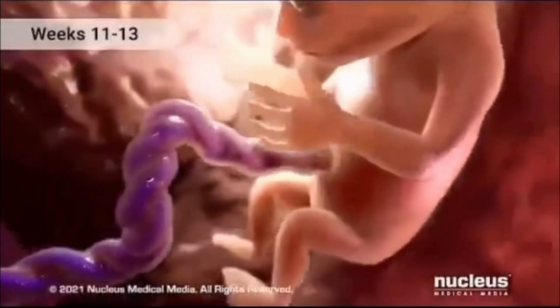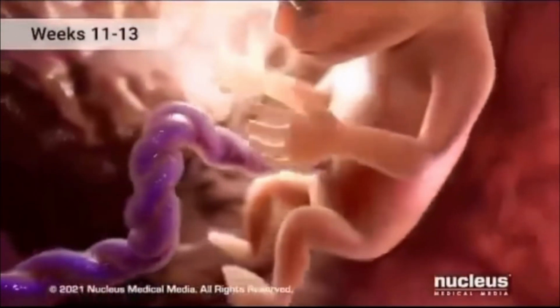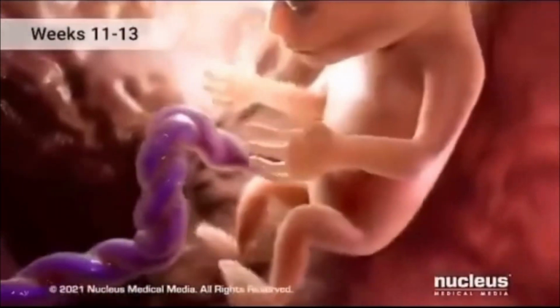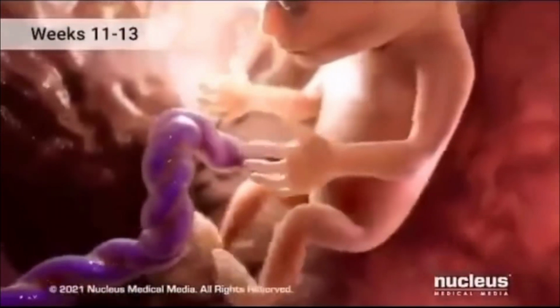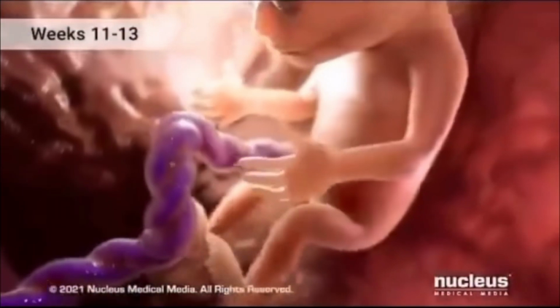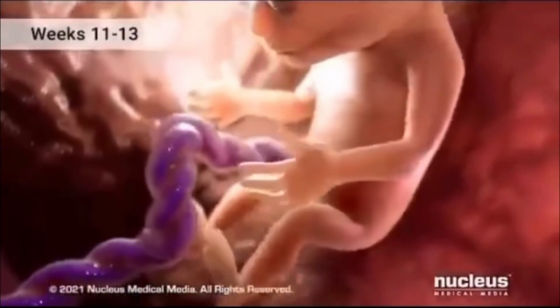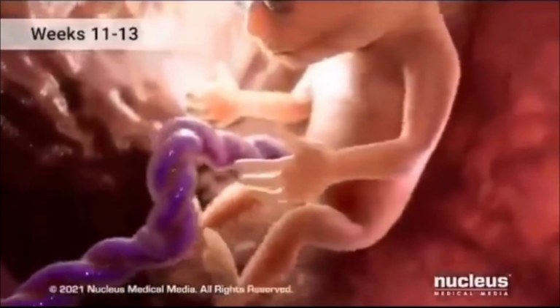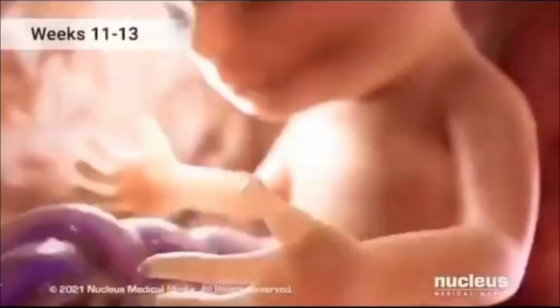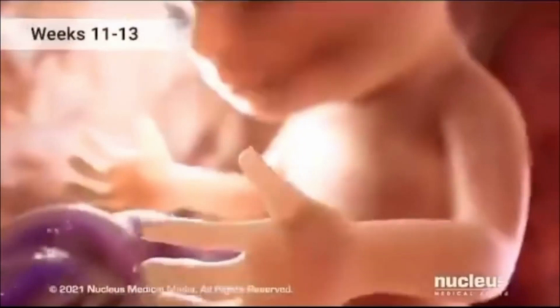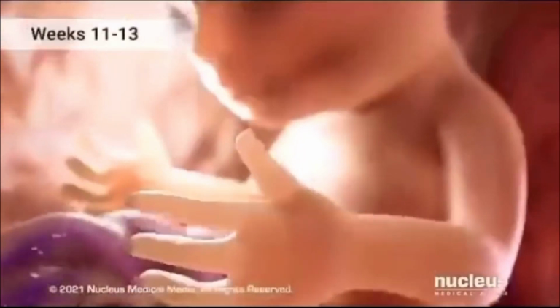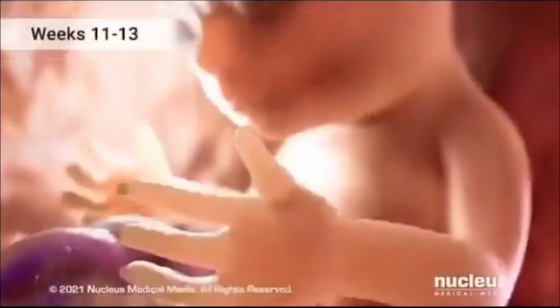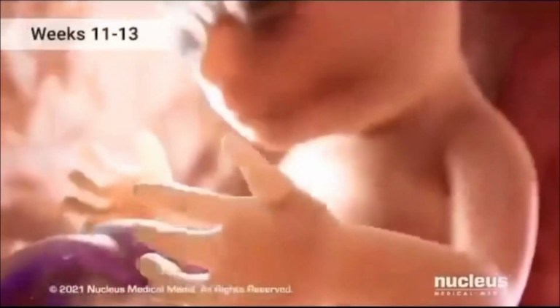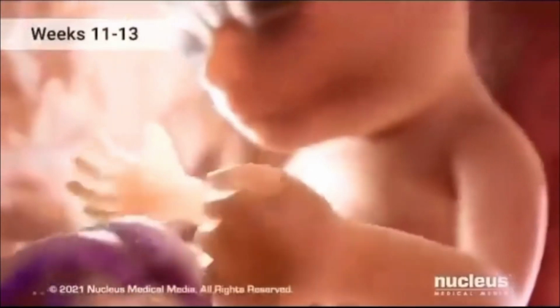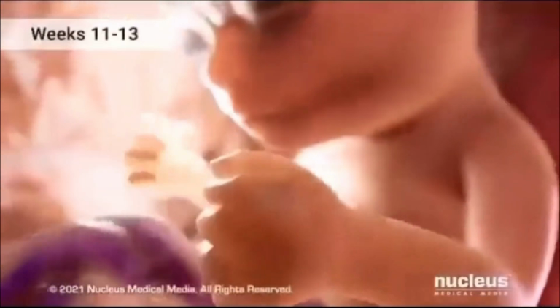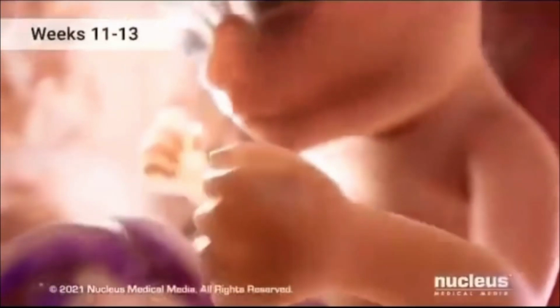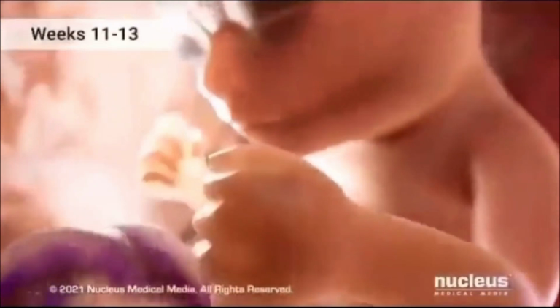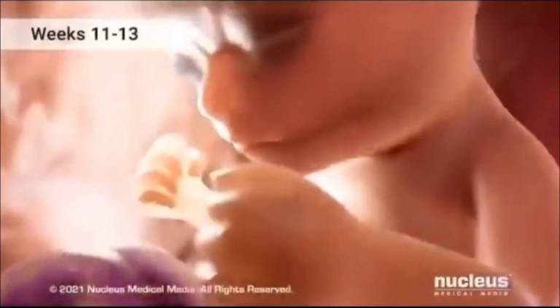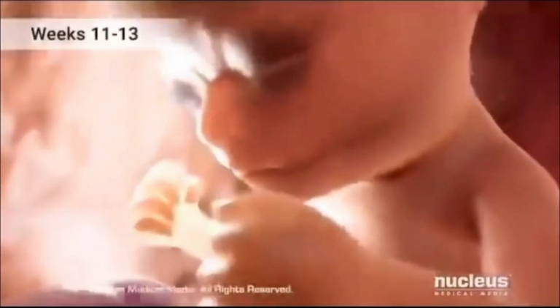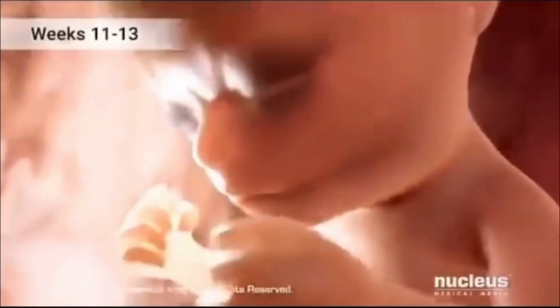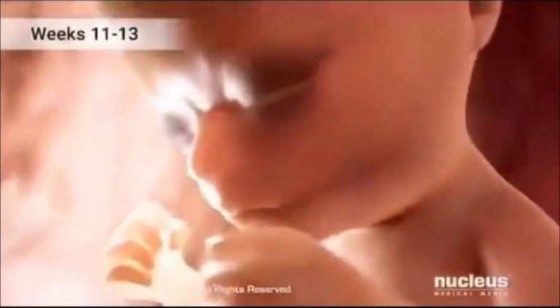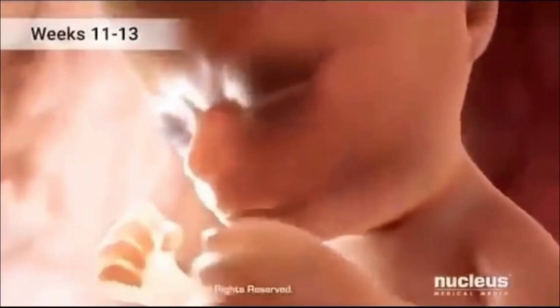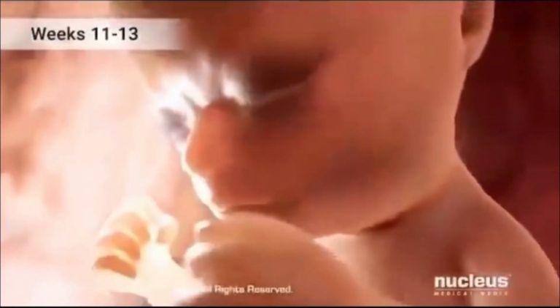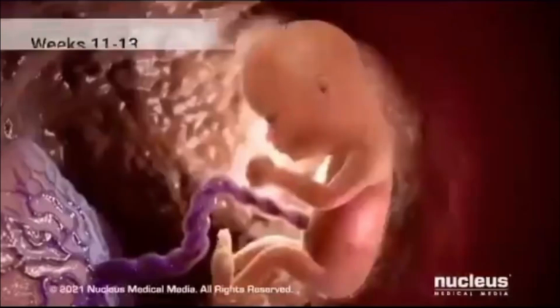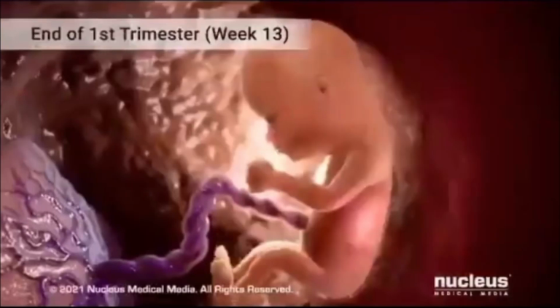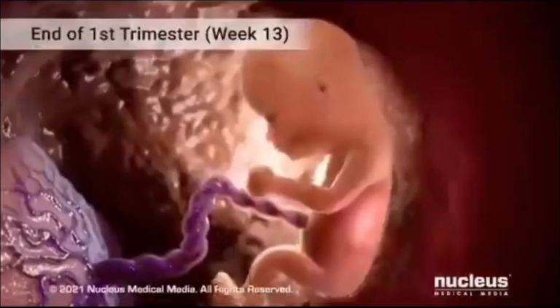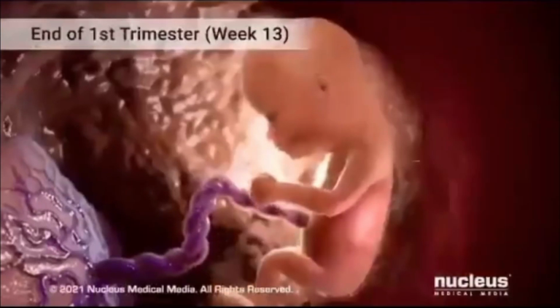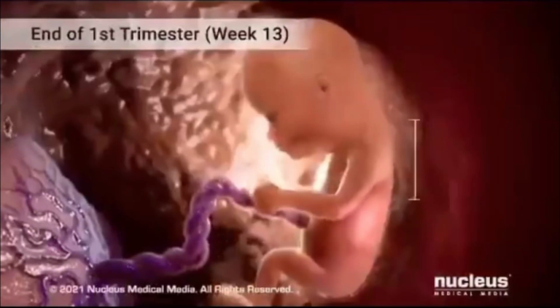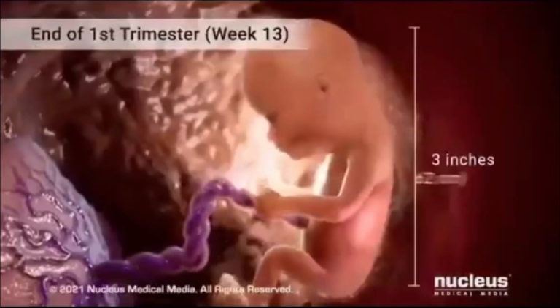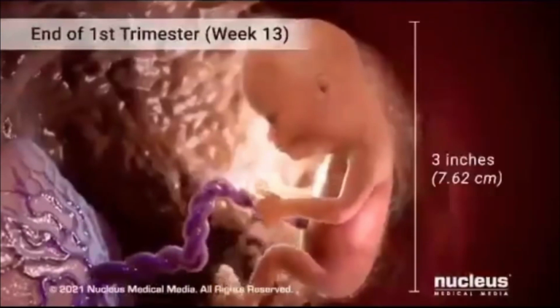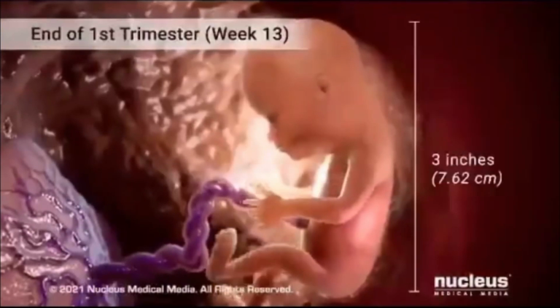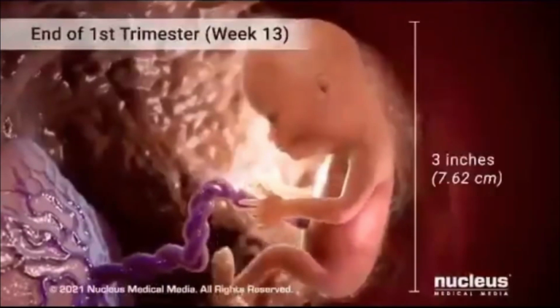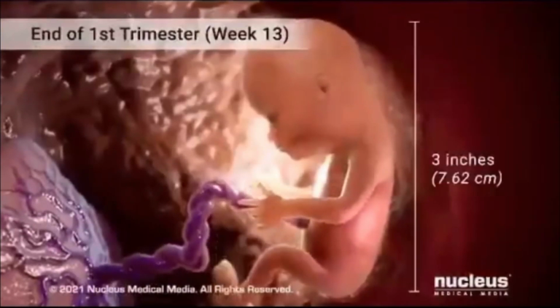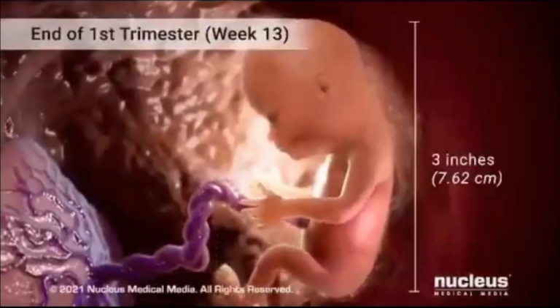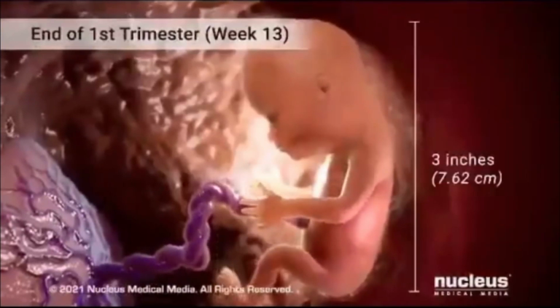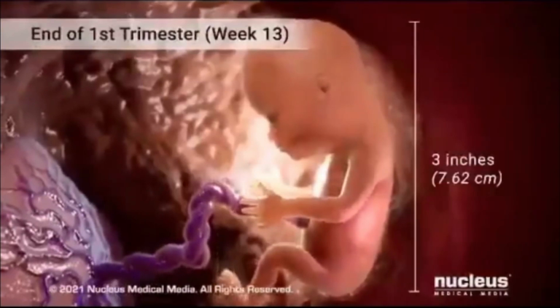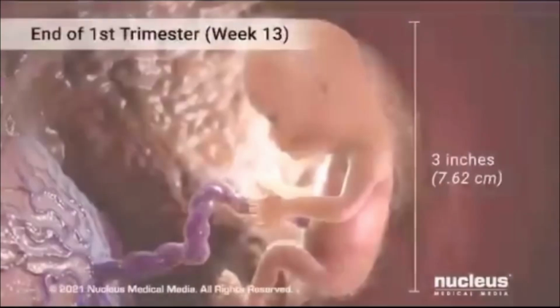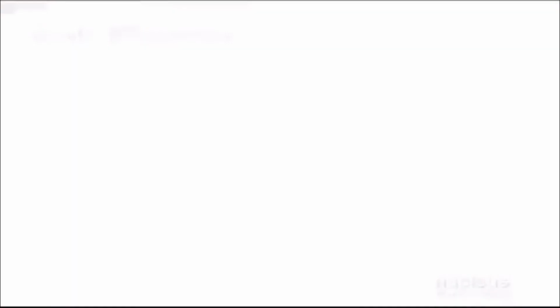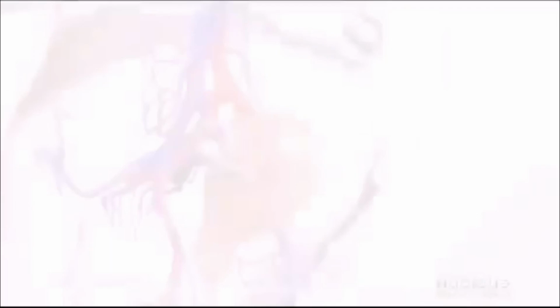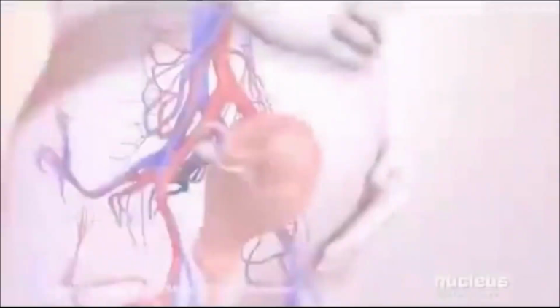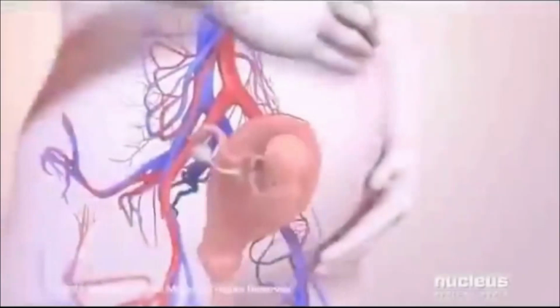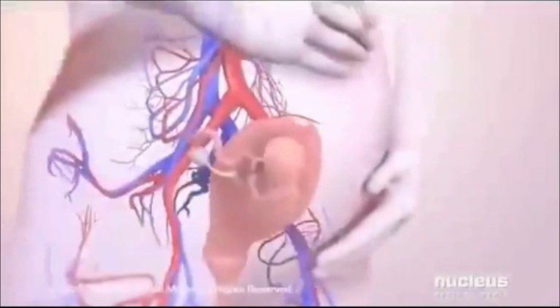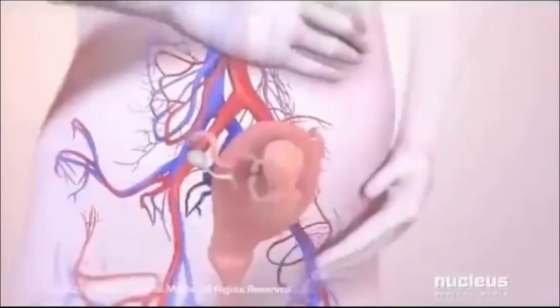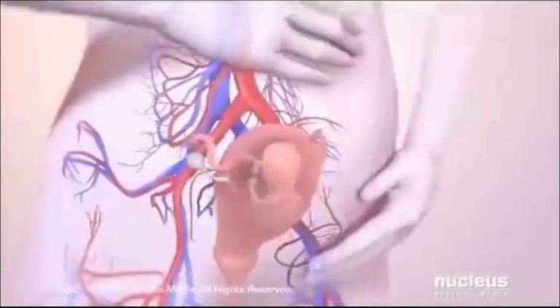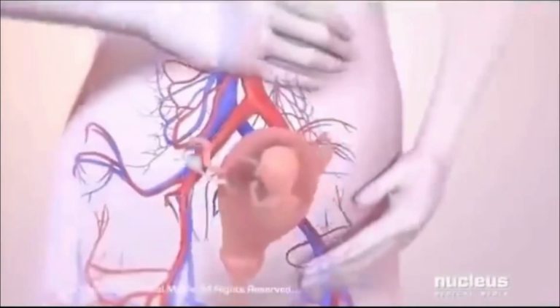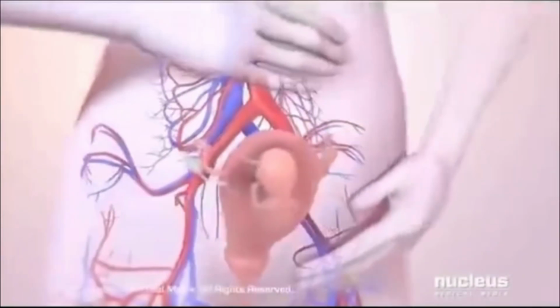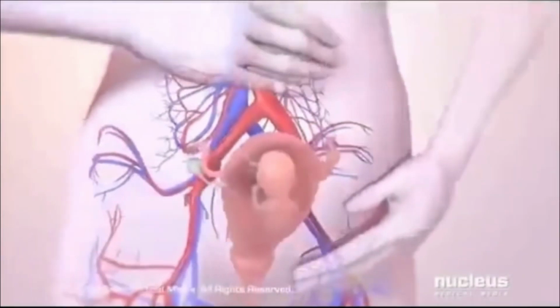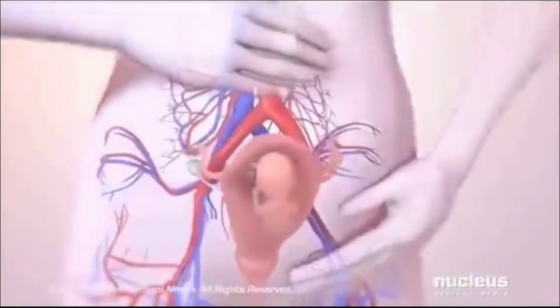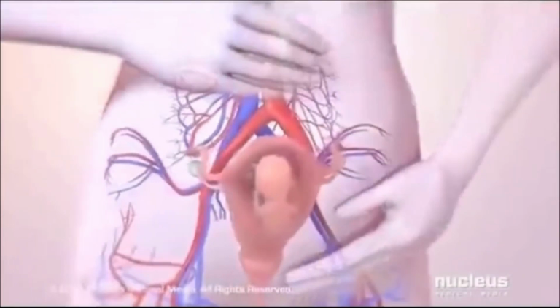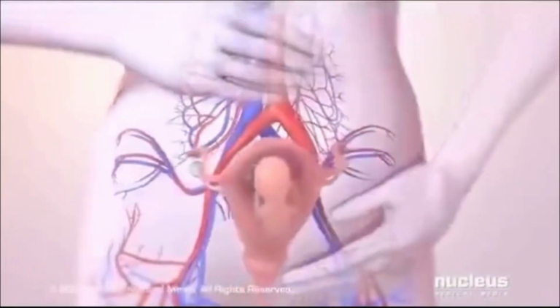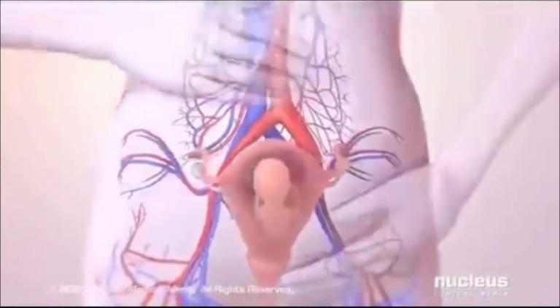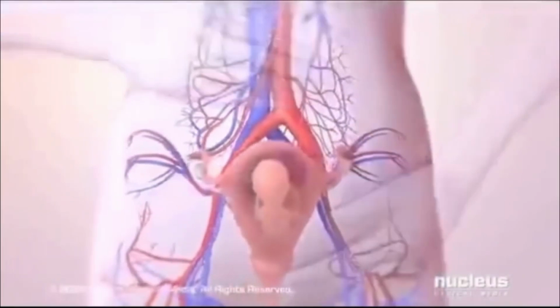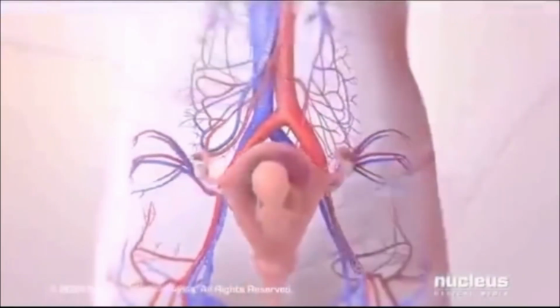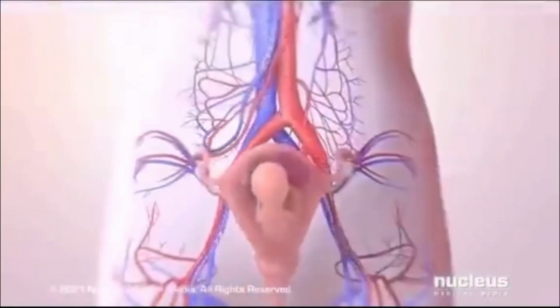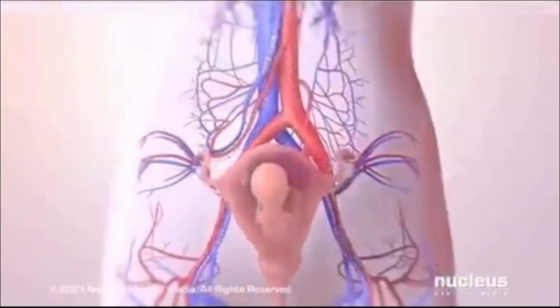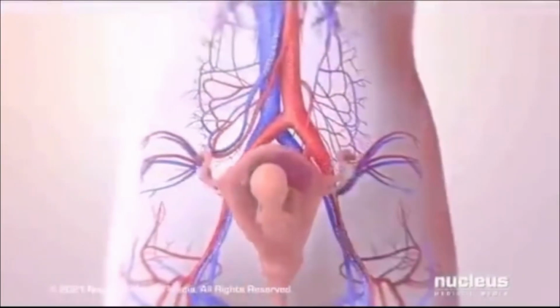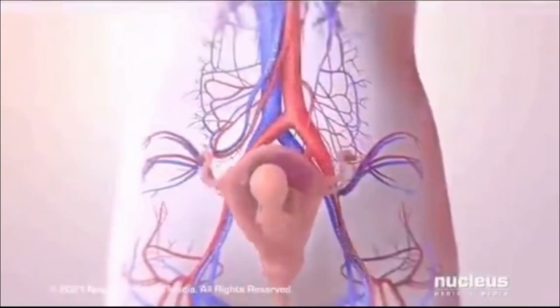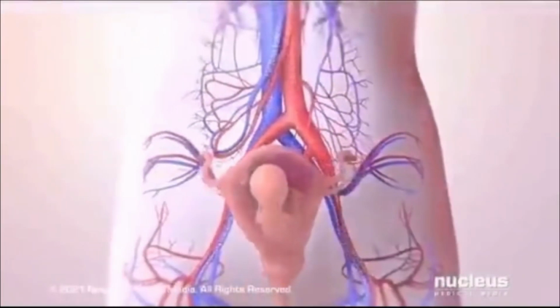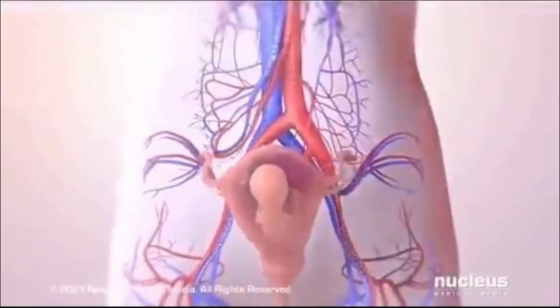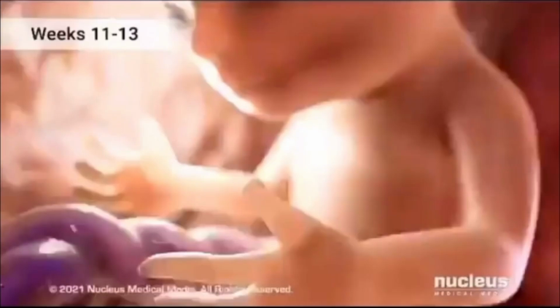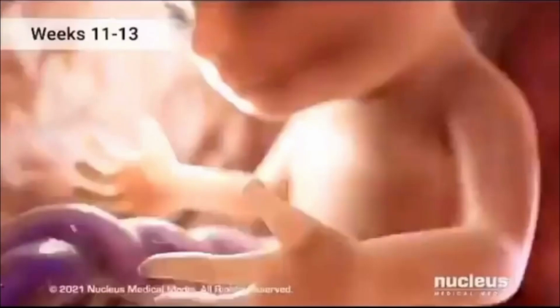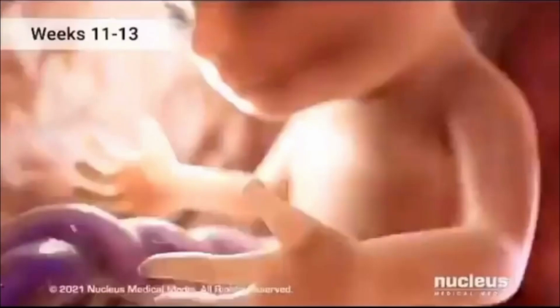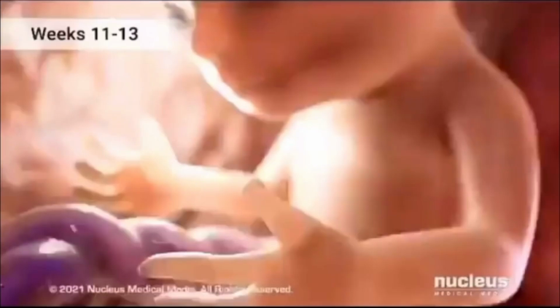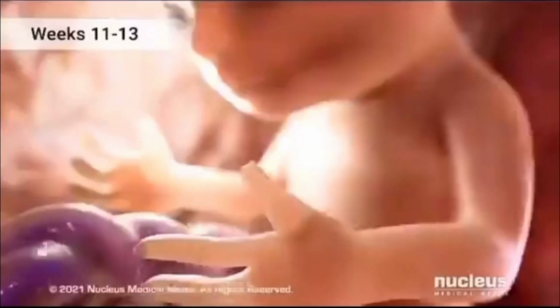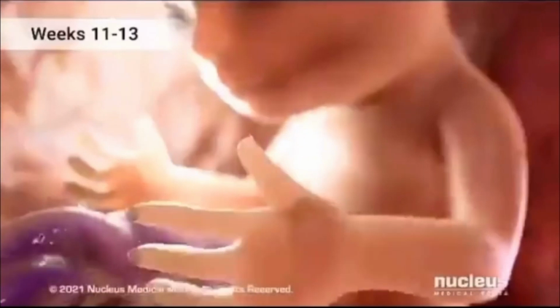Around week 5, the embryonic period commences, initiating the development of major organs and body systems.